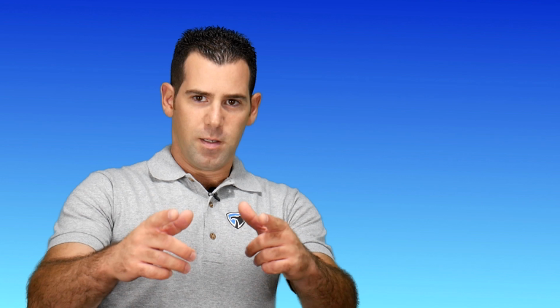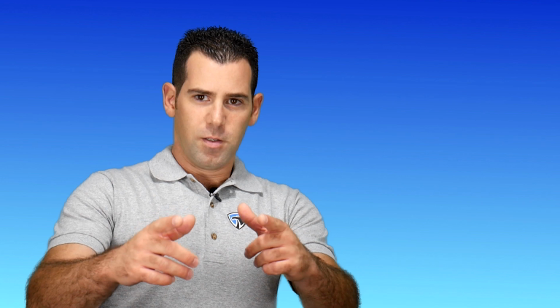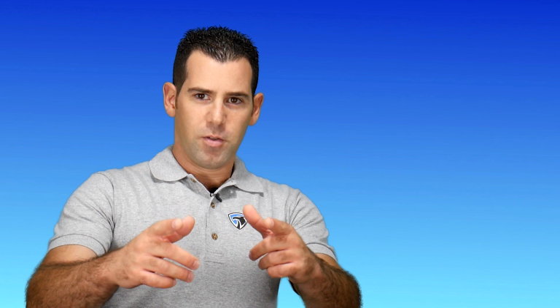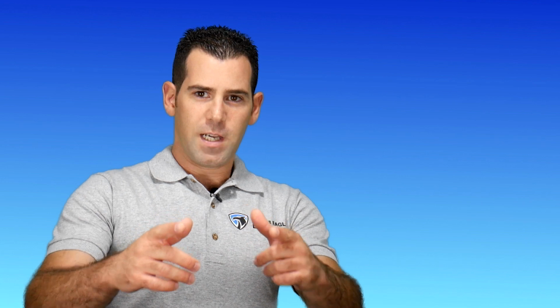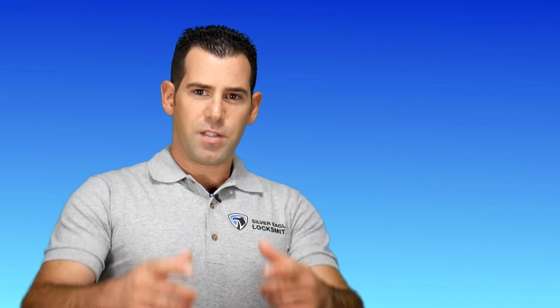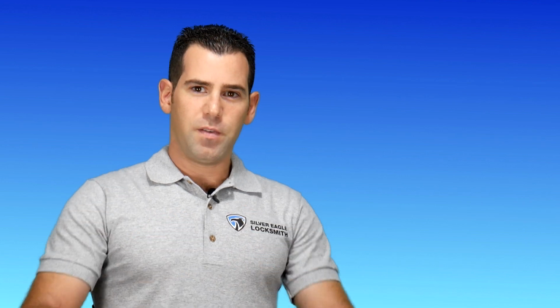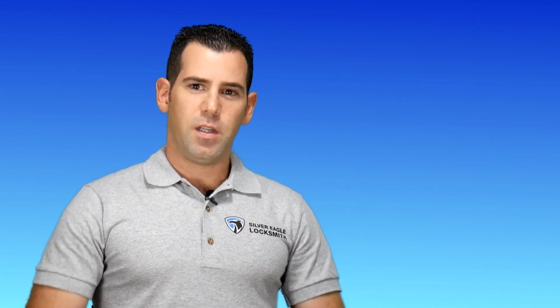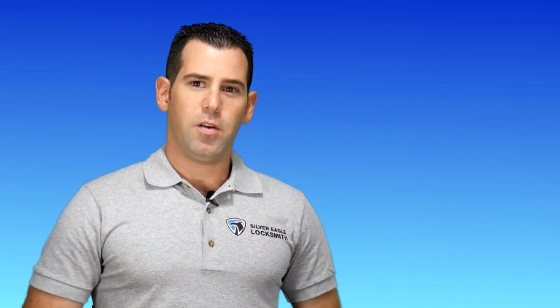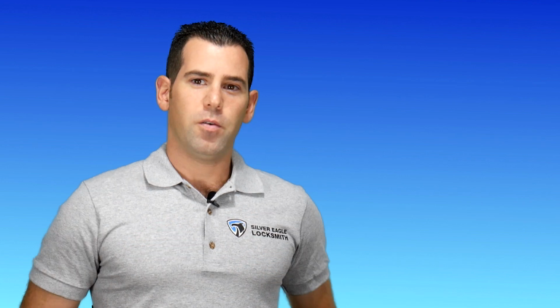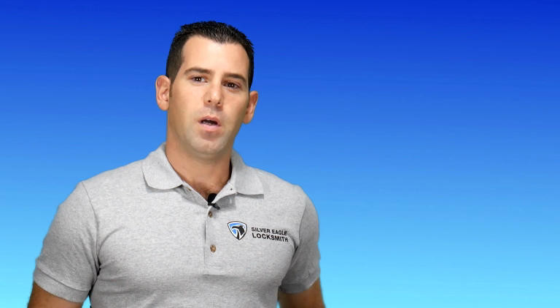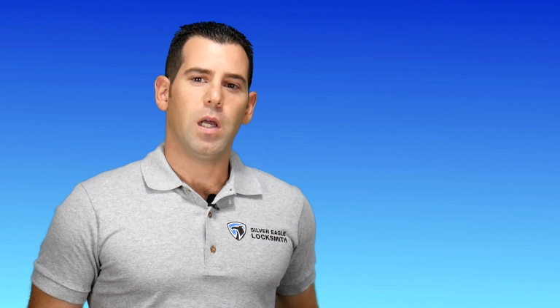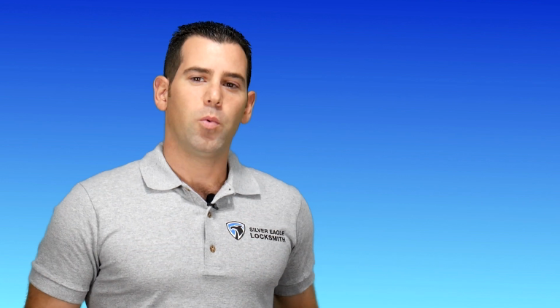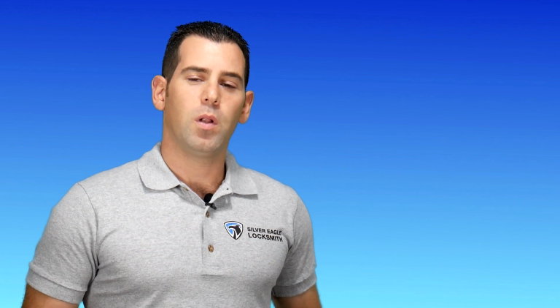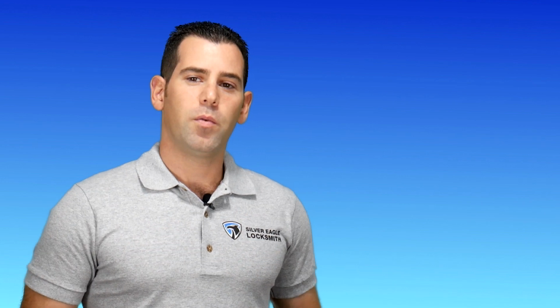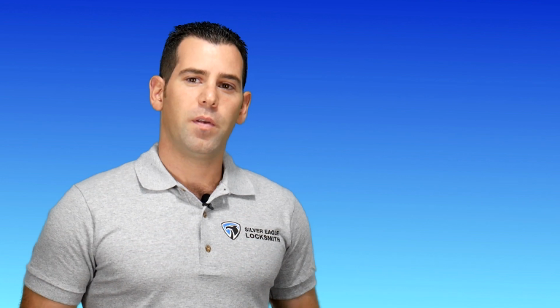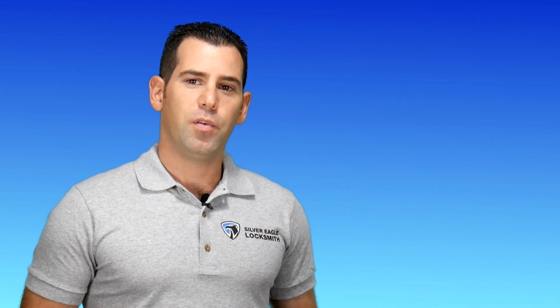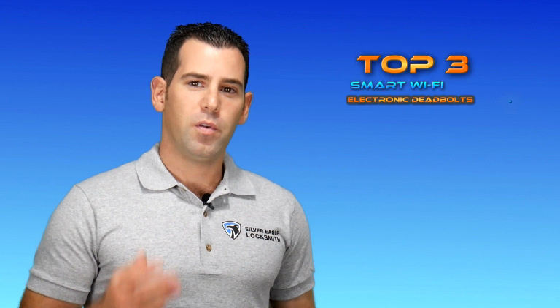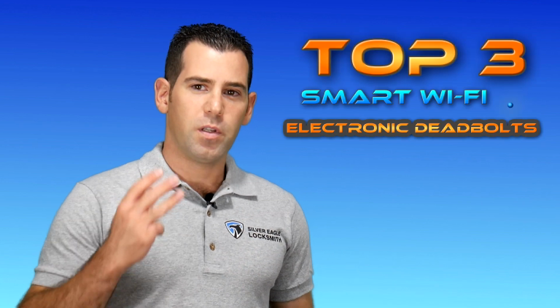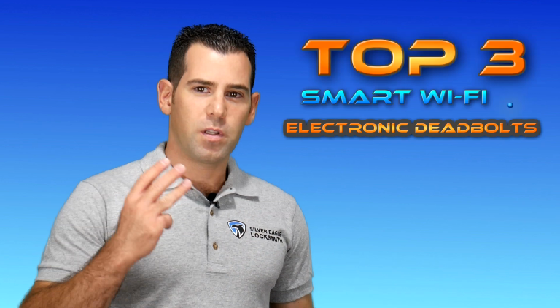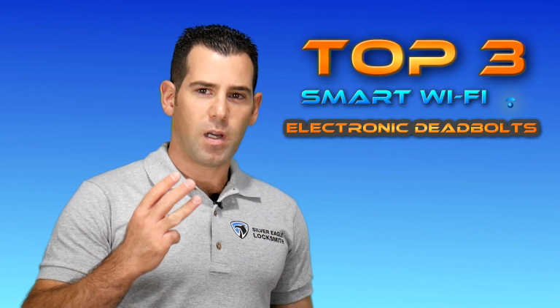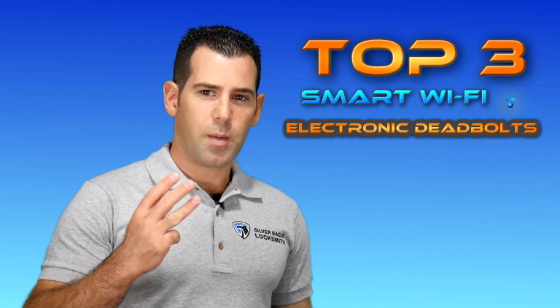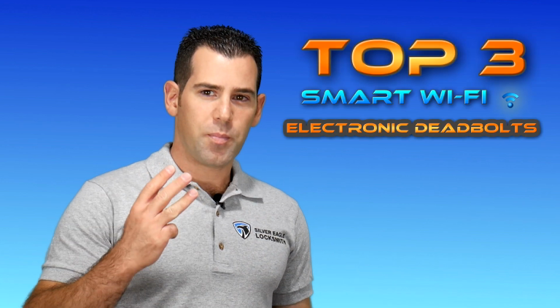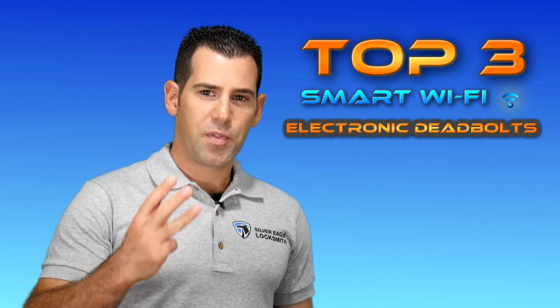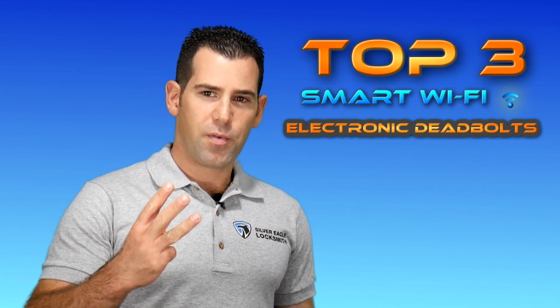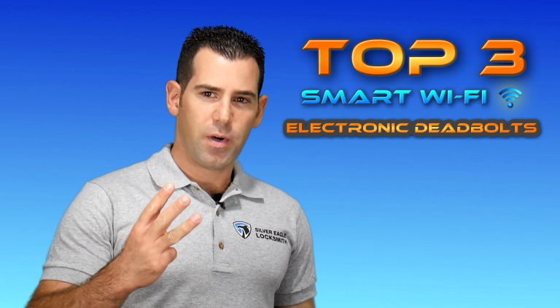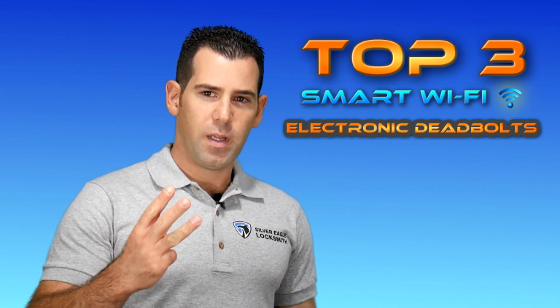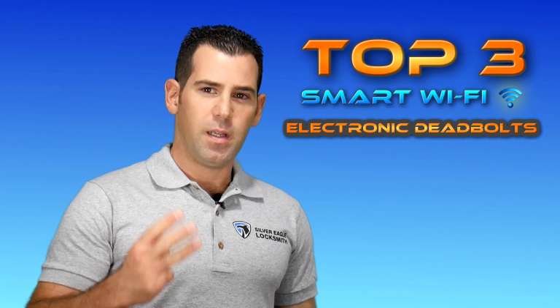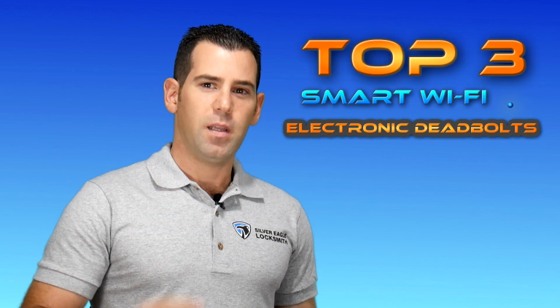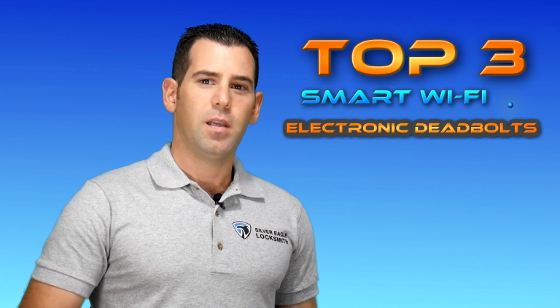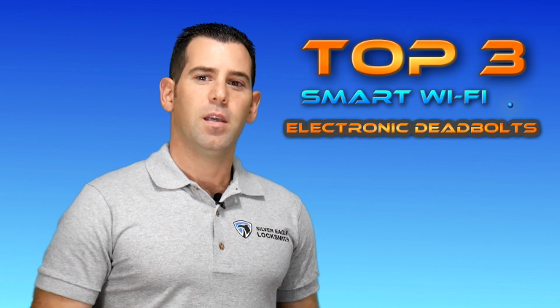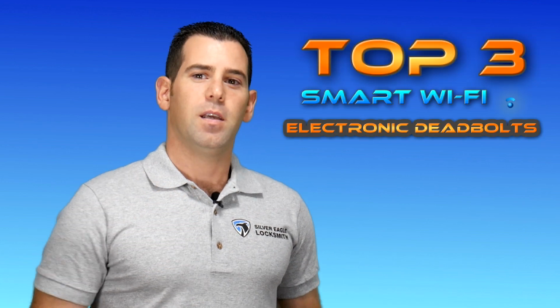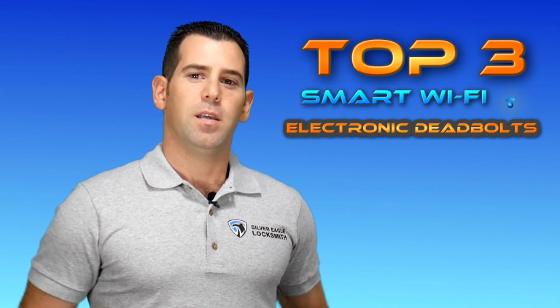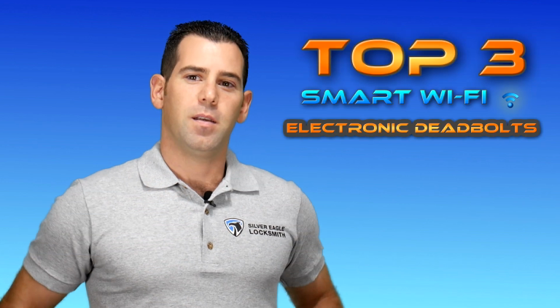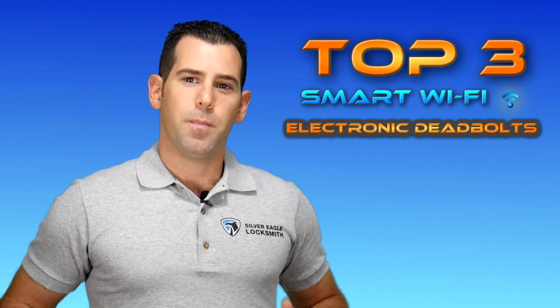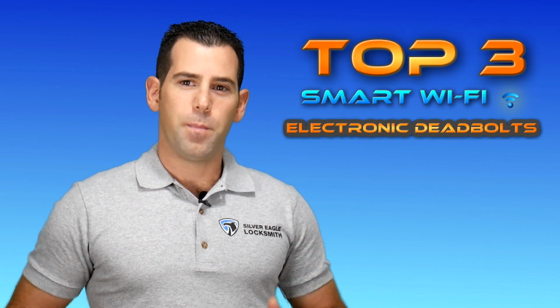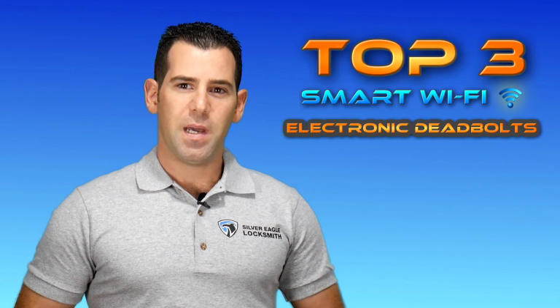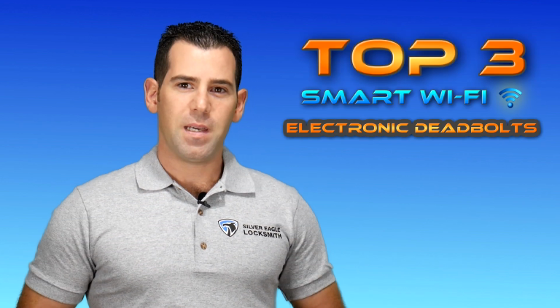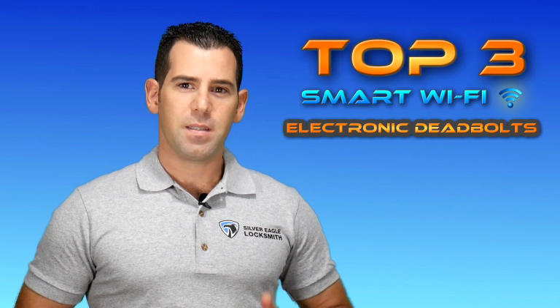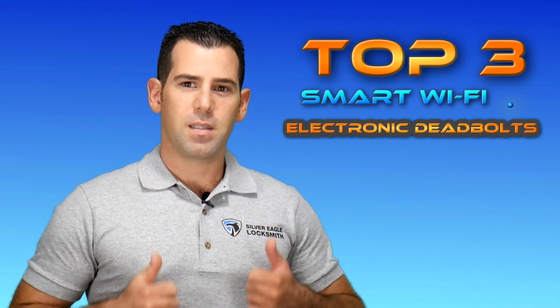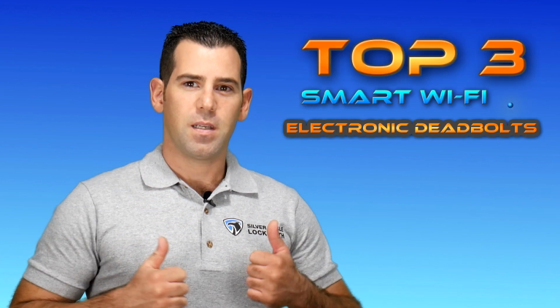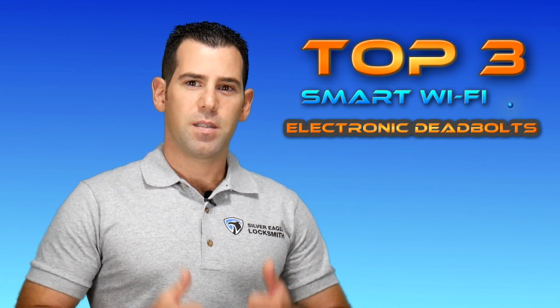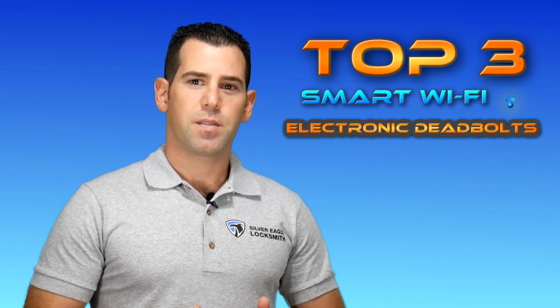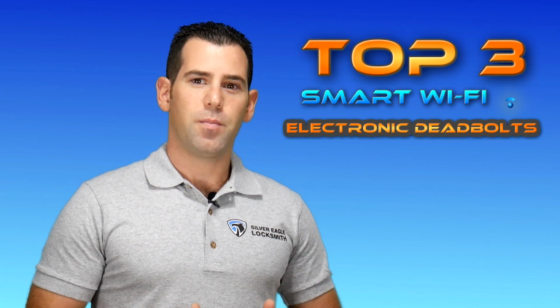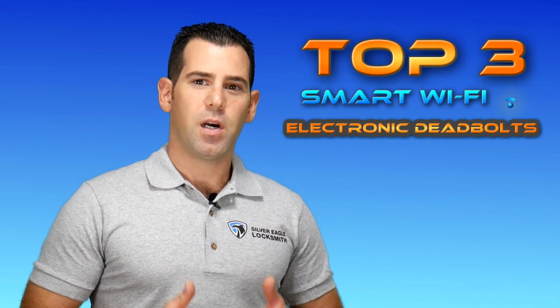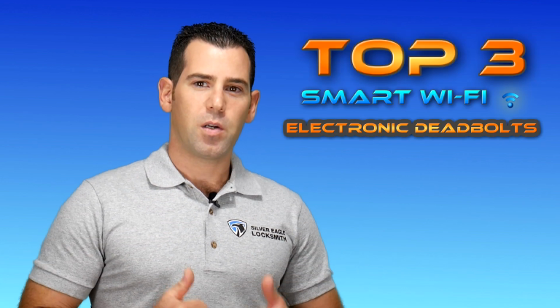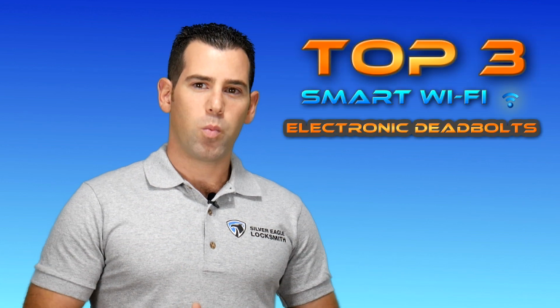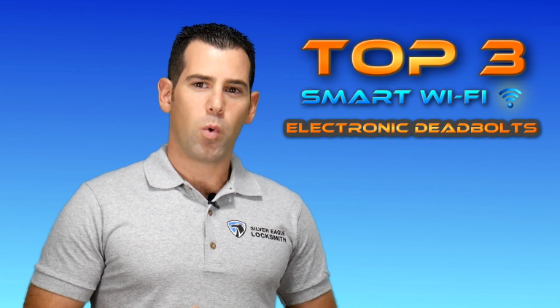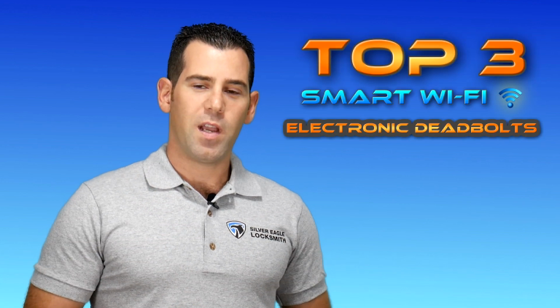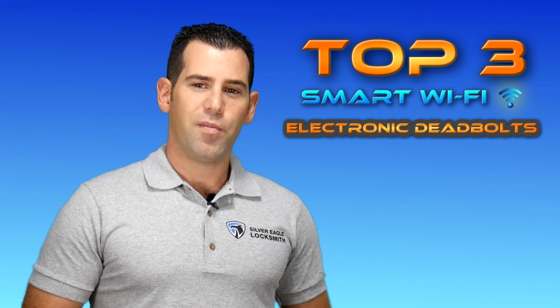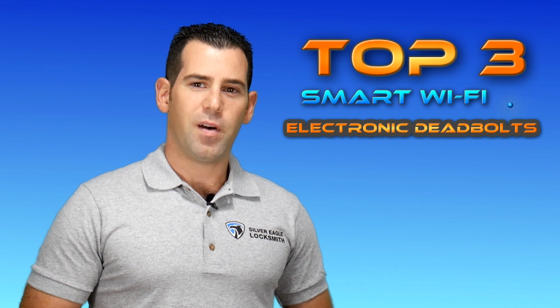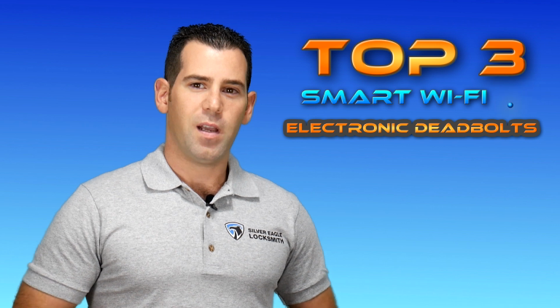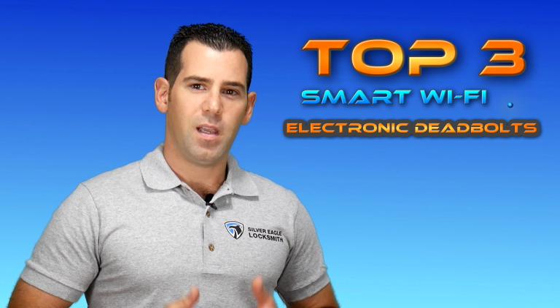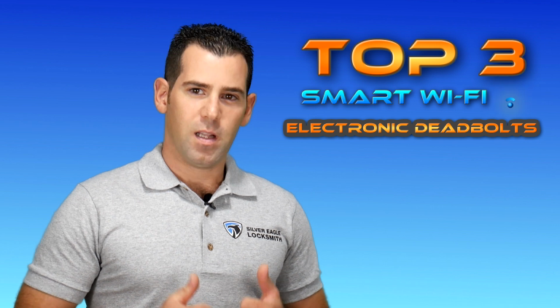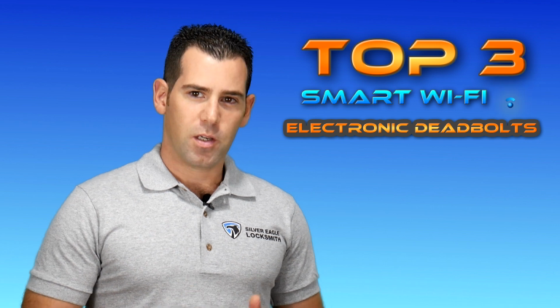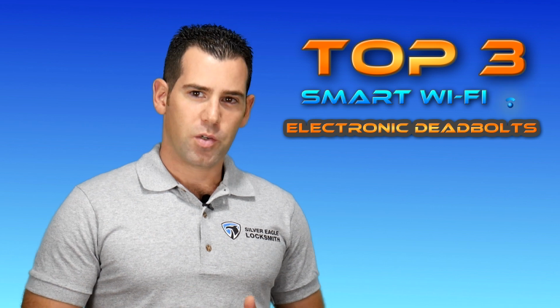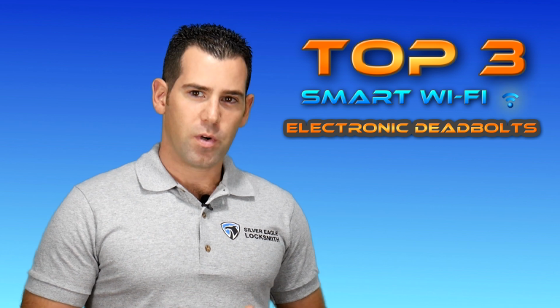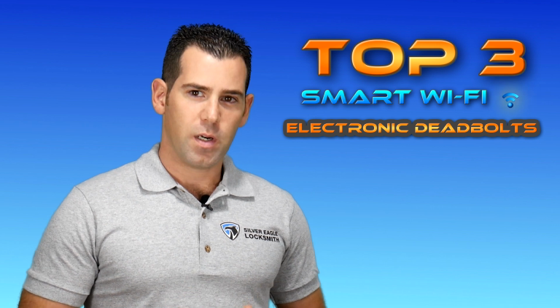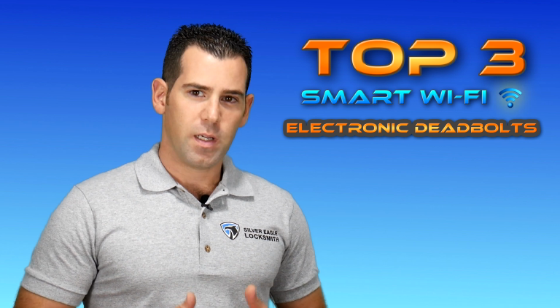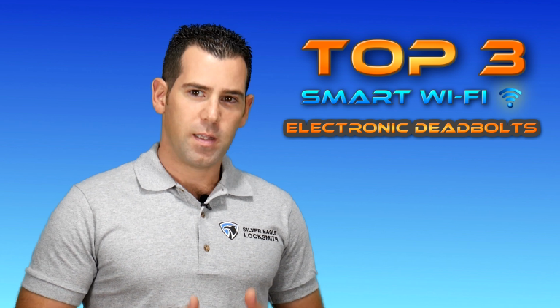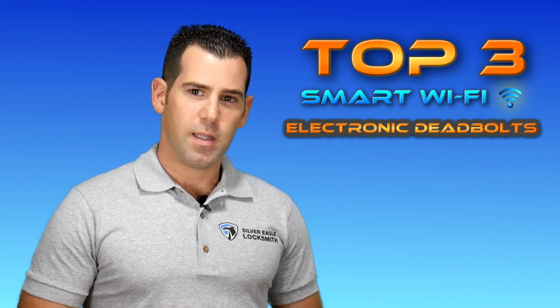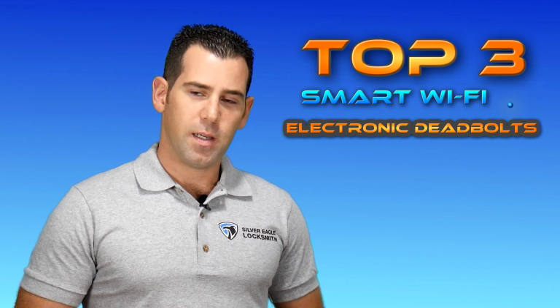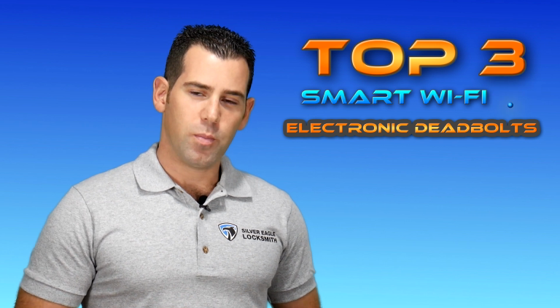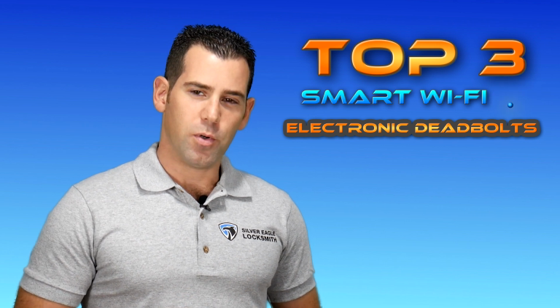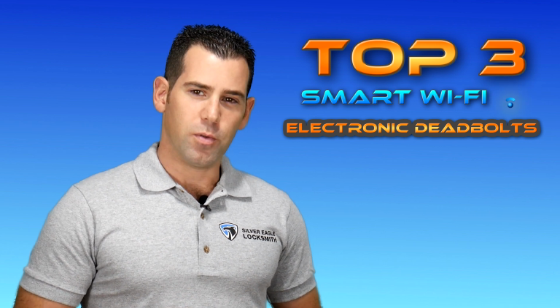In today's video, I will review the top 3 best smart Wi-Fi electronic deadbolt.